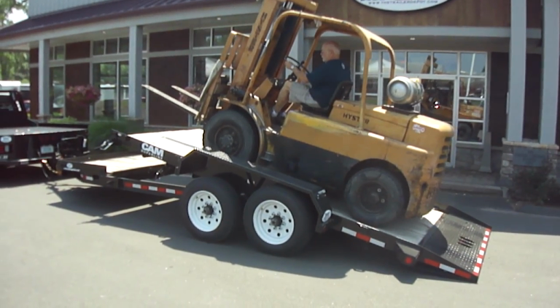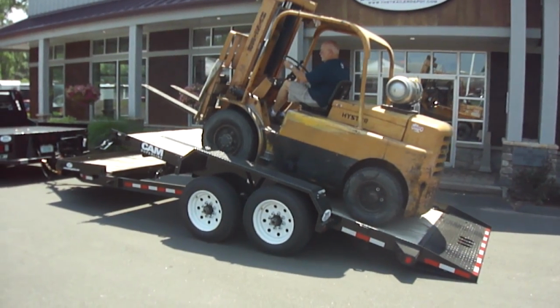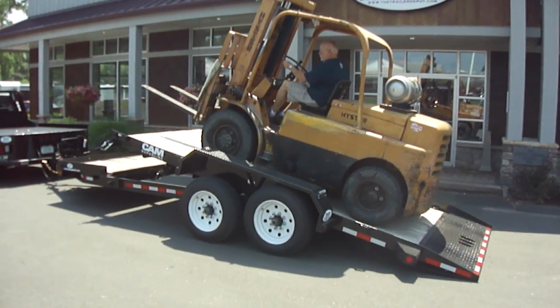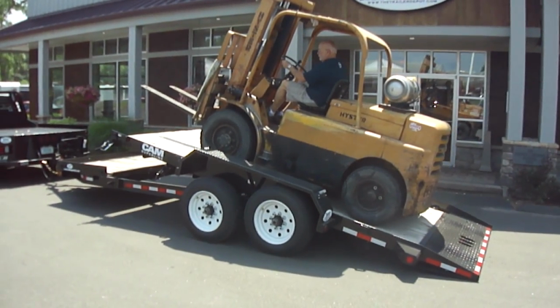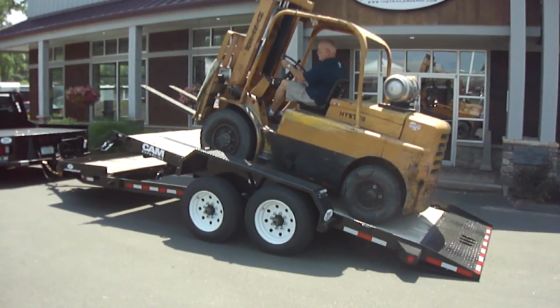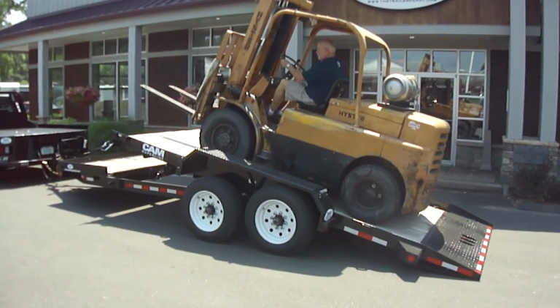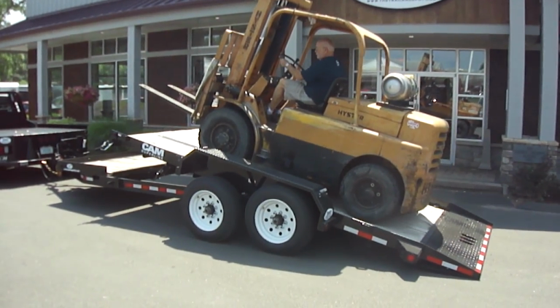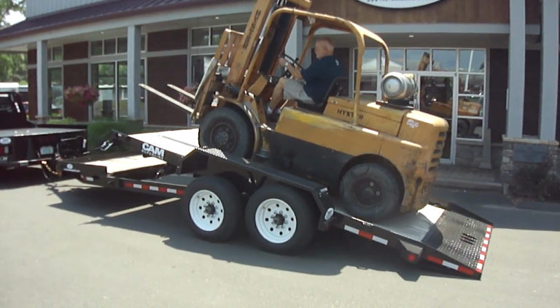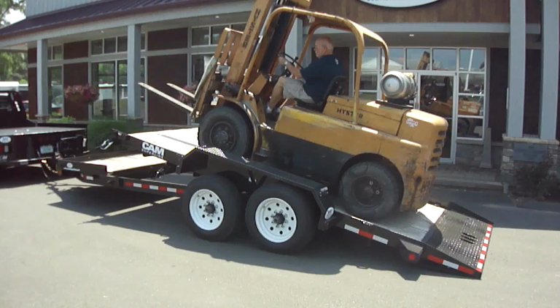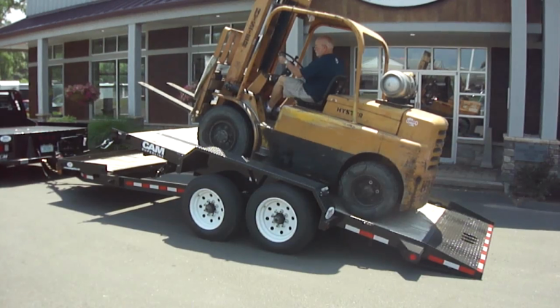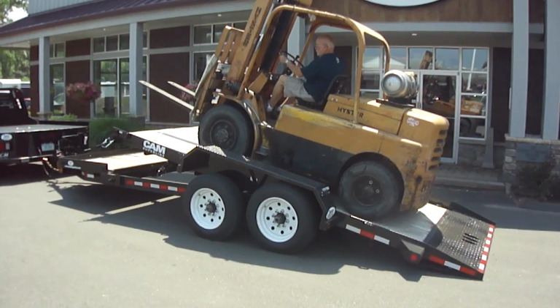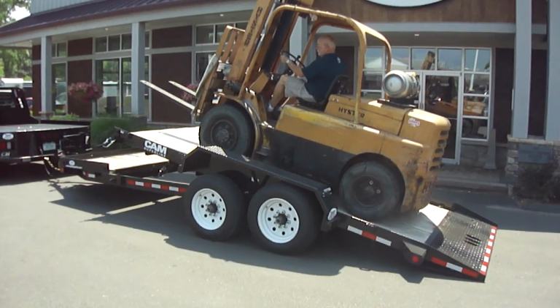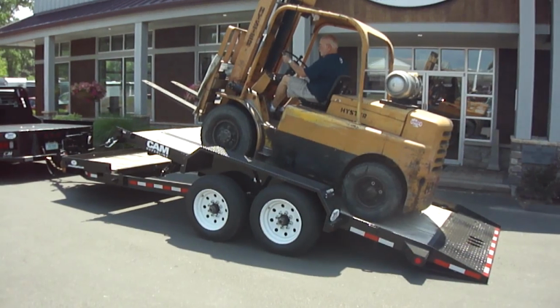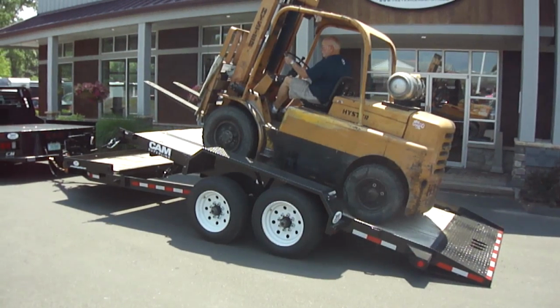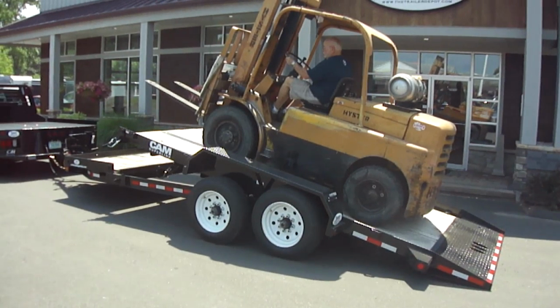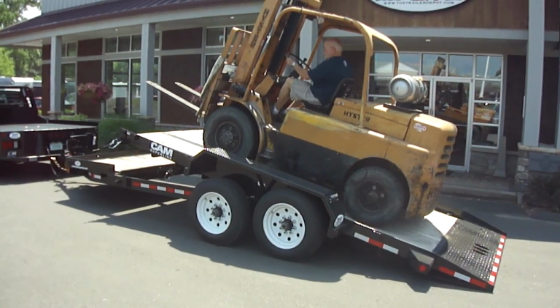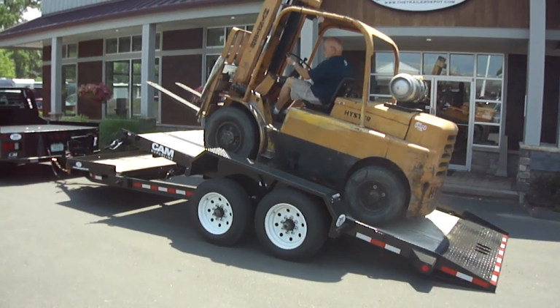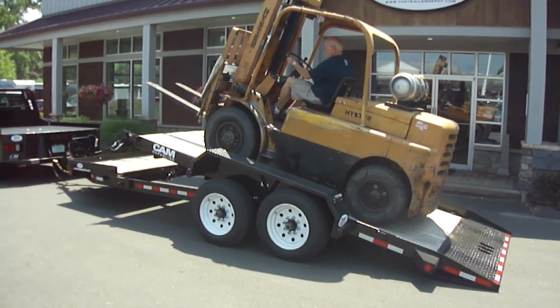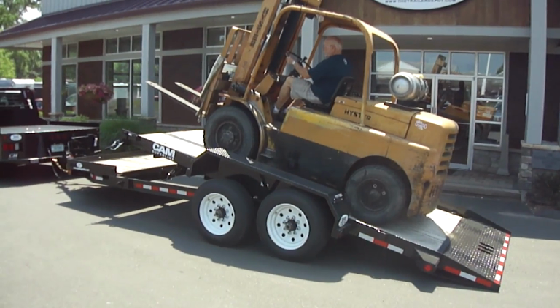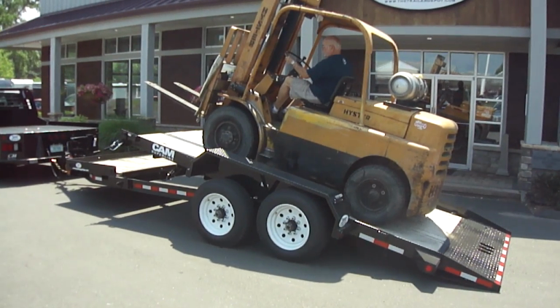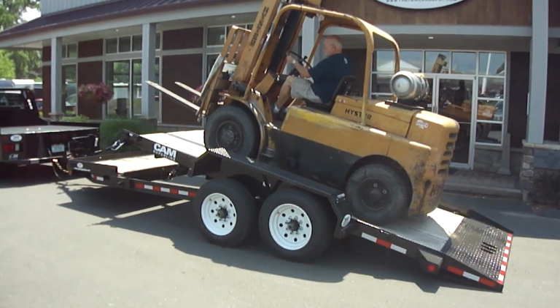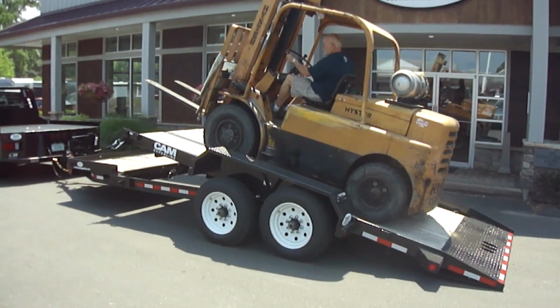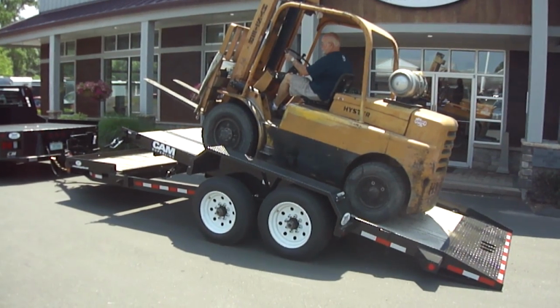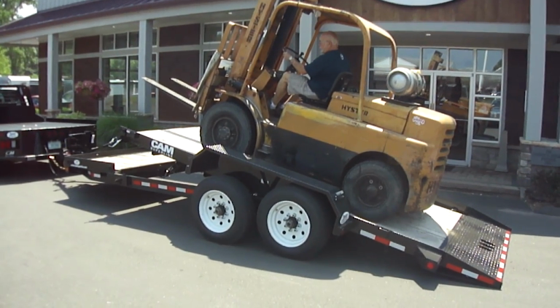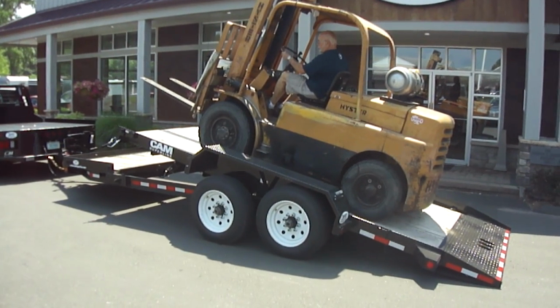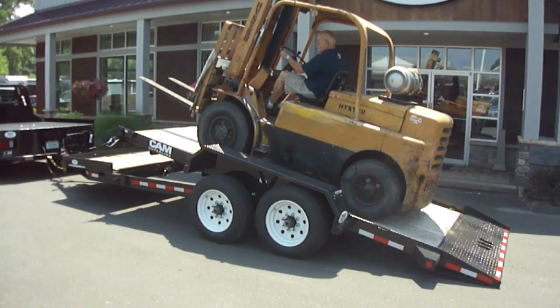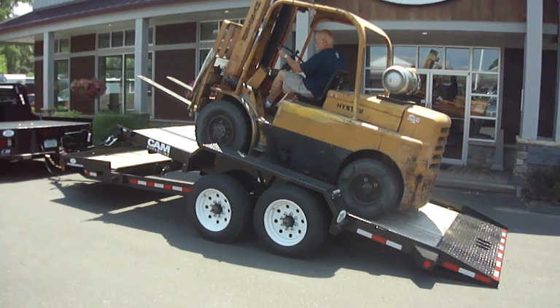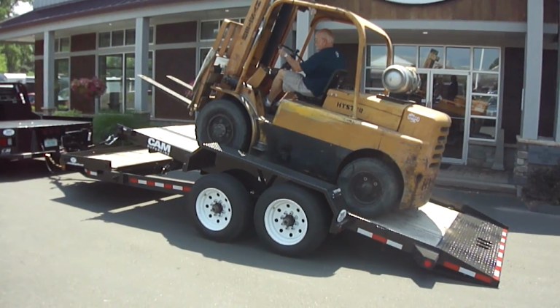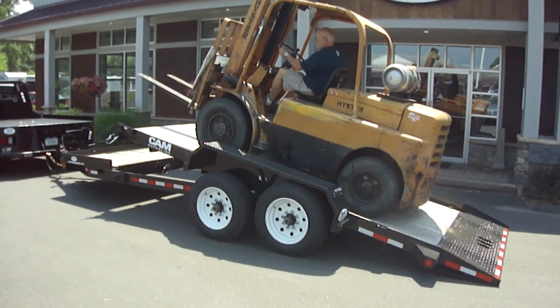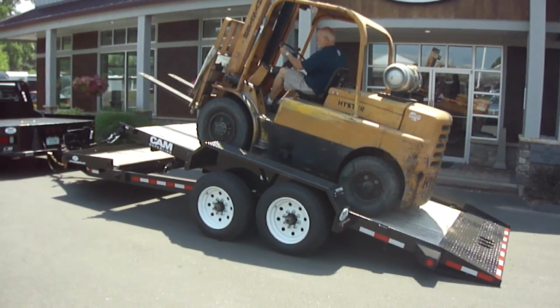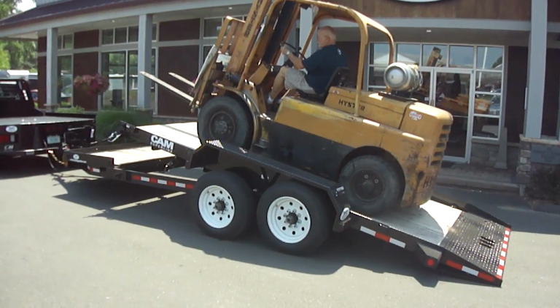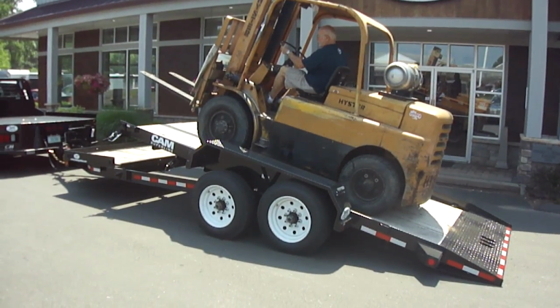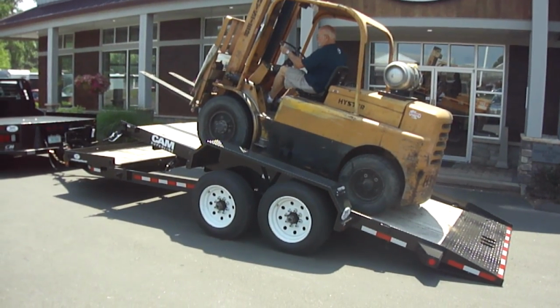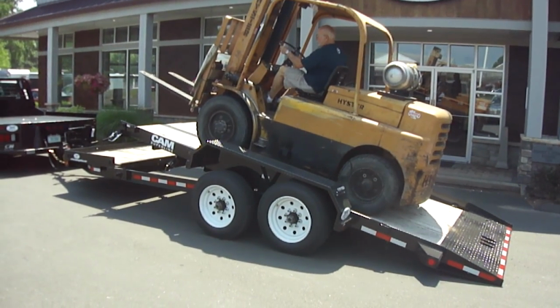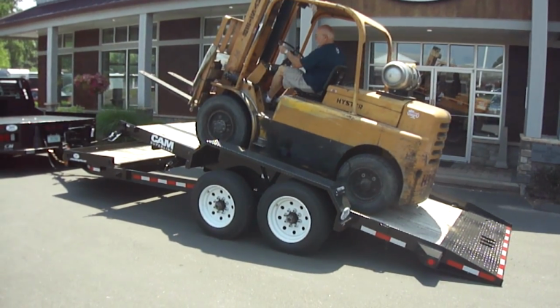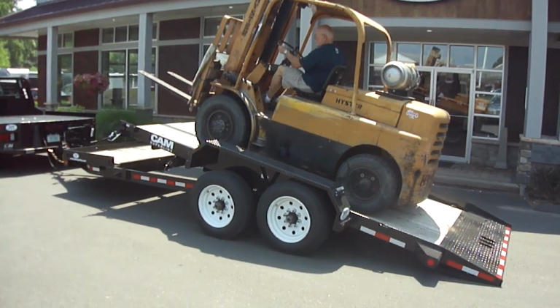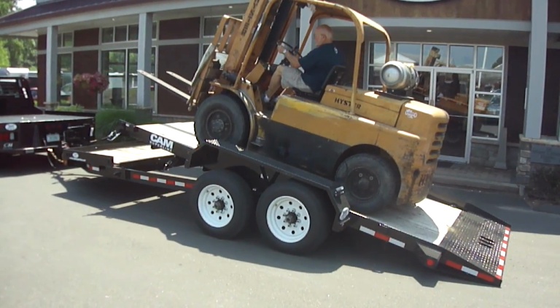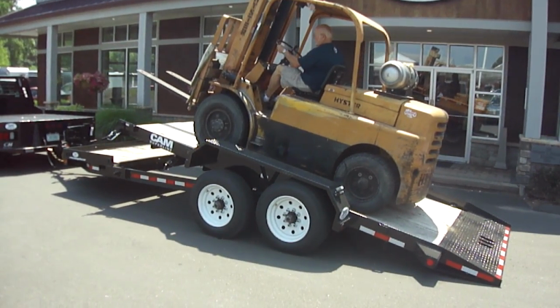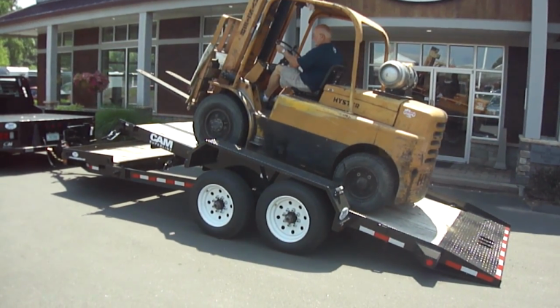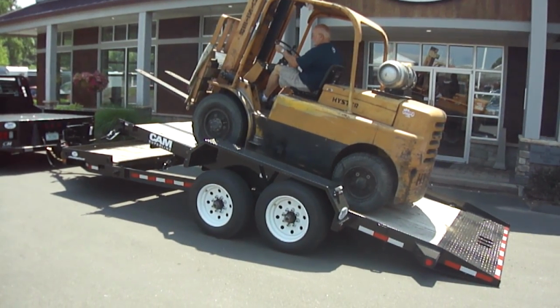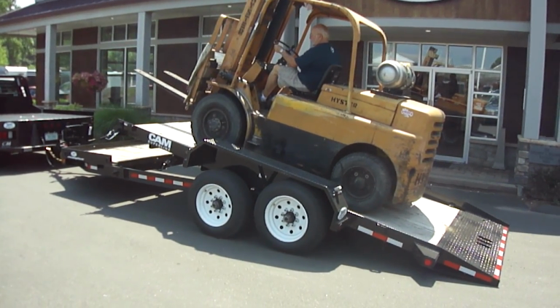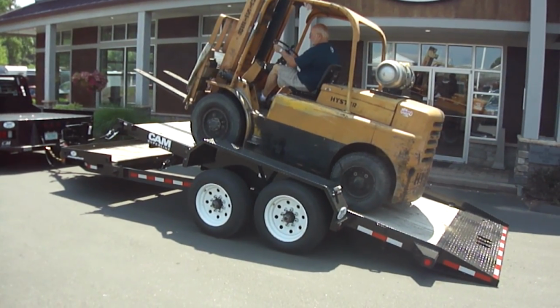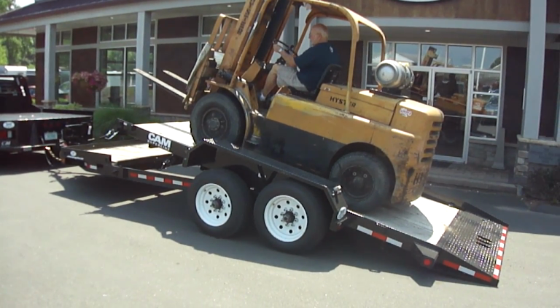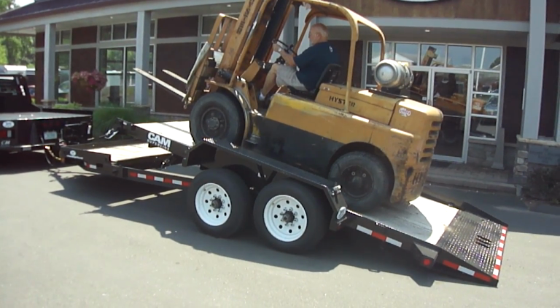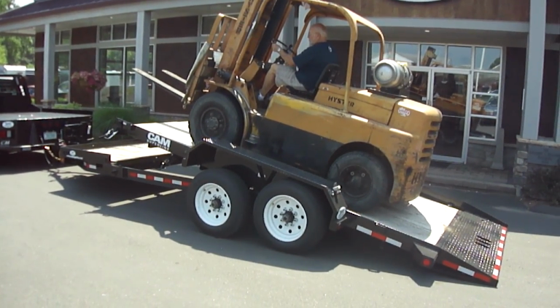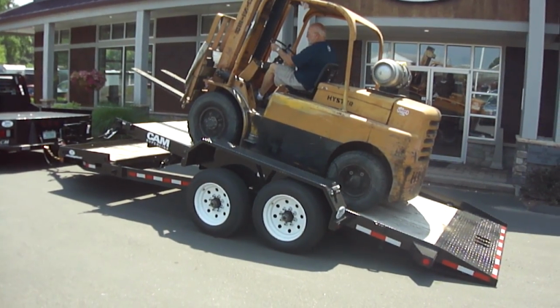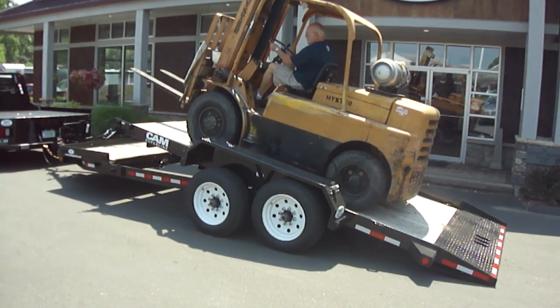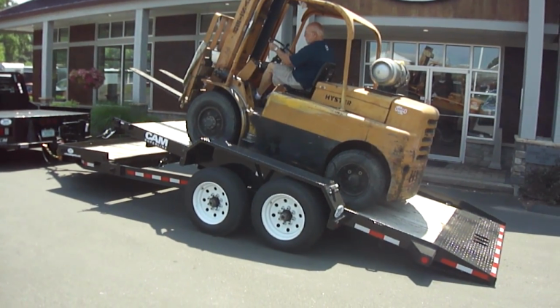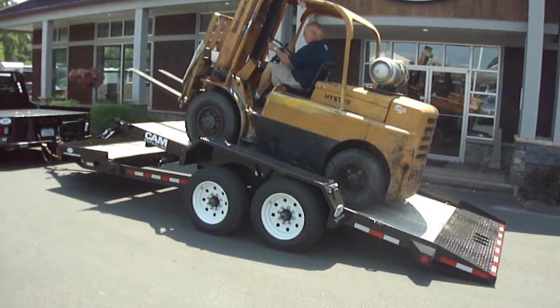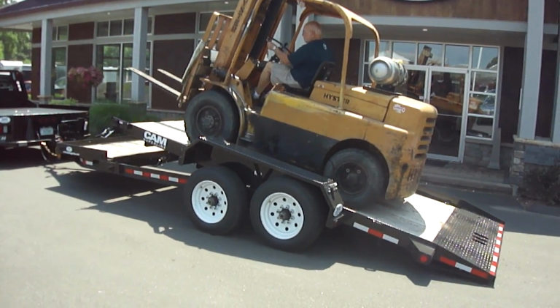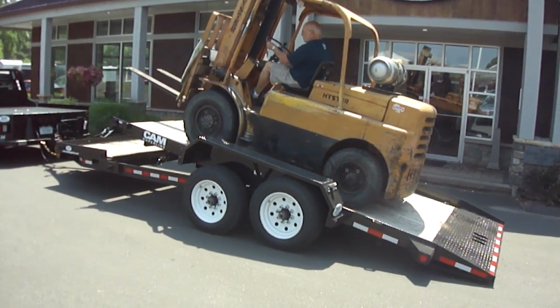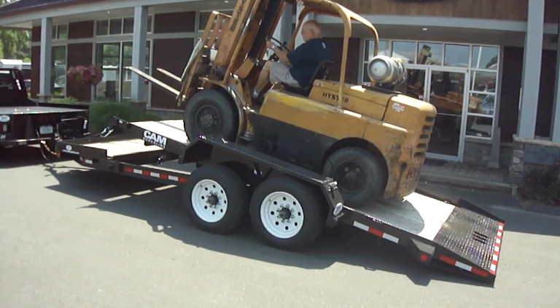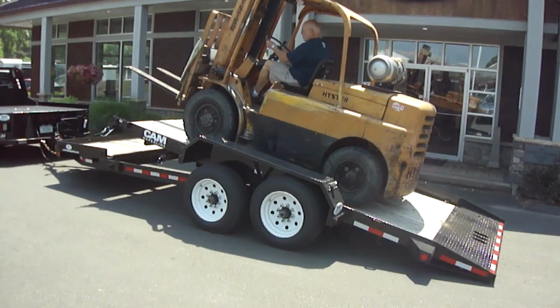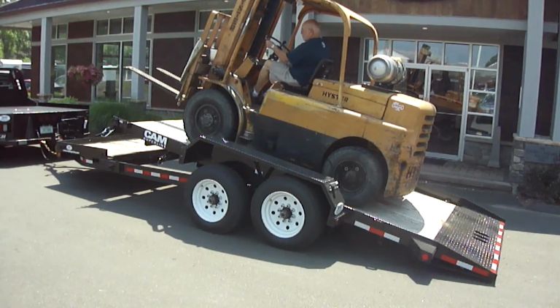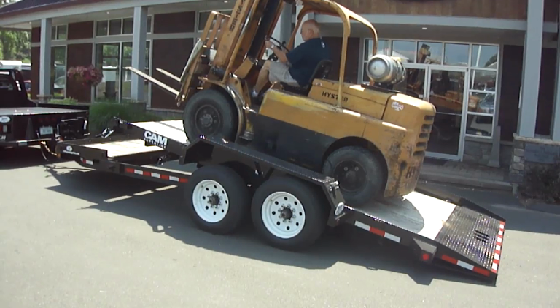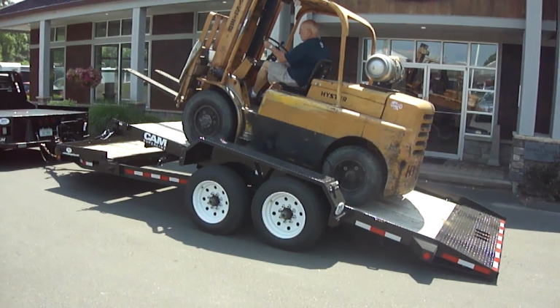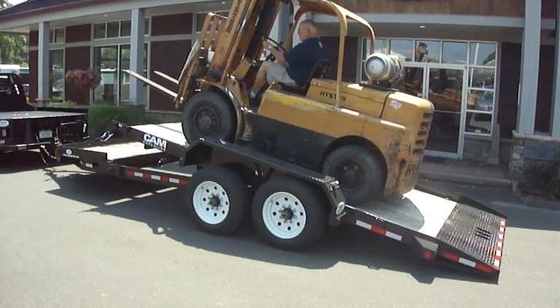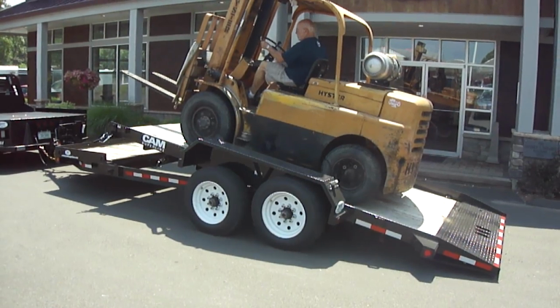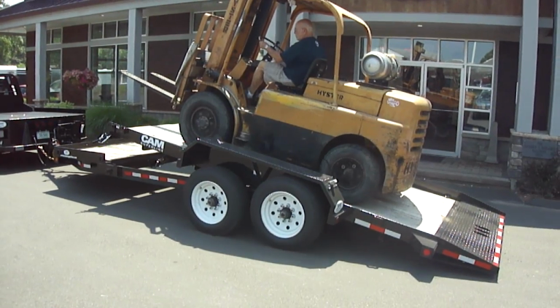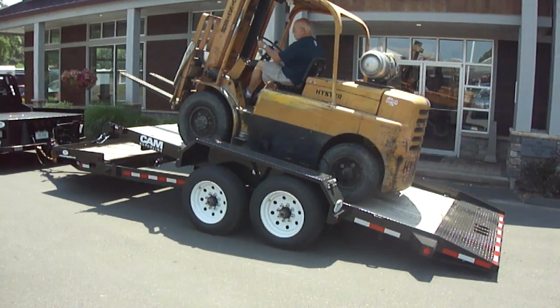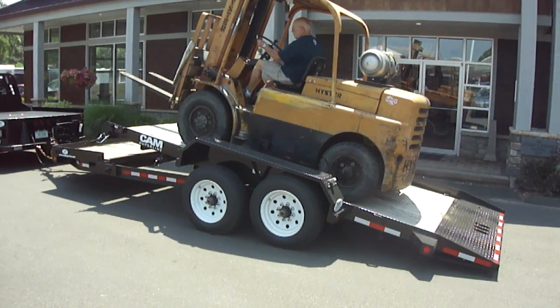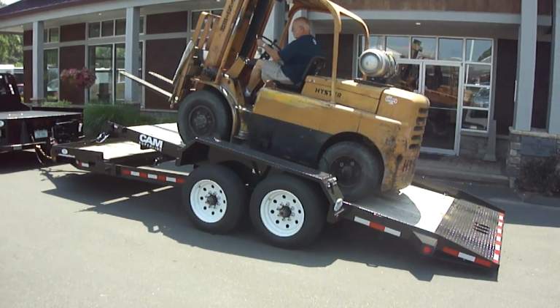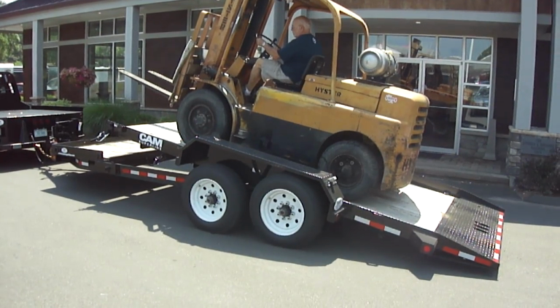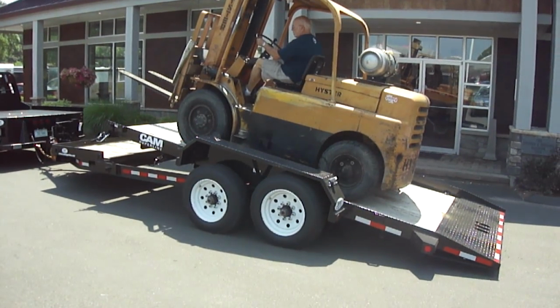And he's just getting past the tipping point. And there it tips.